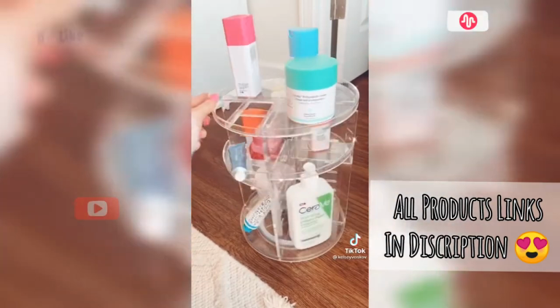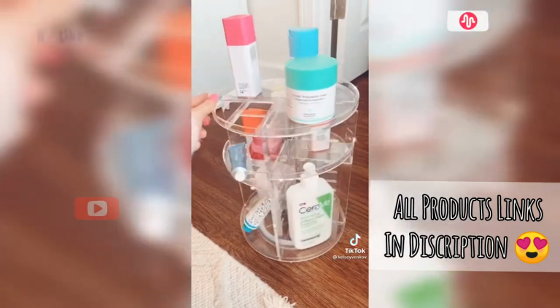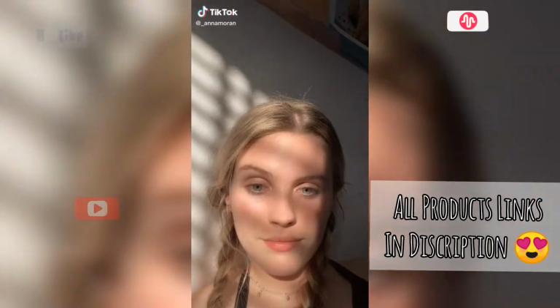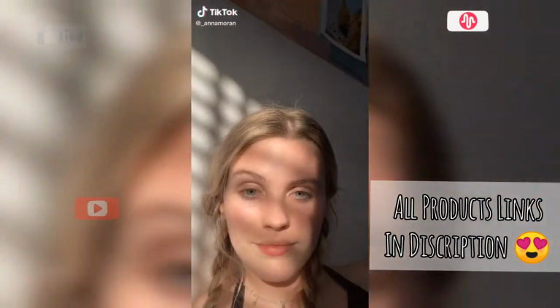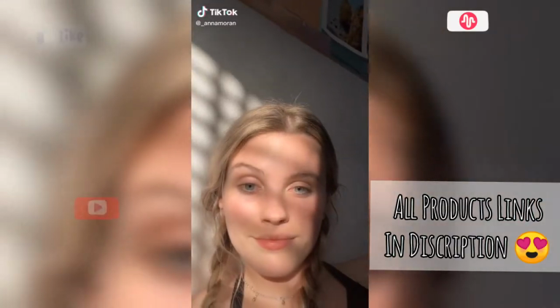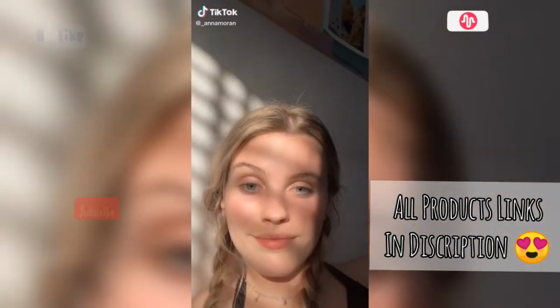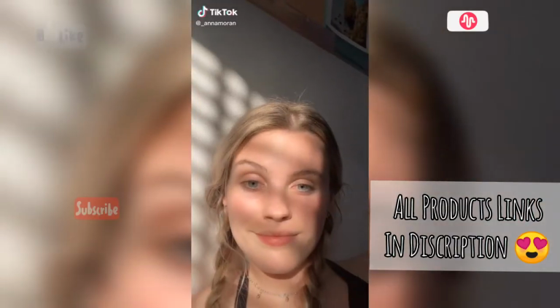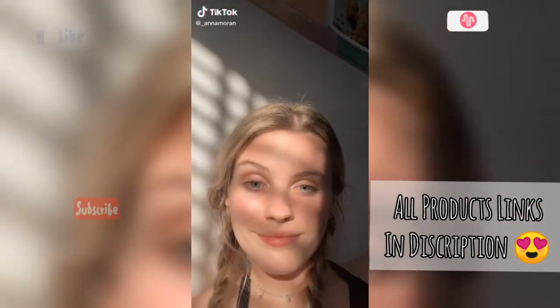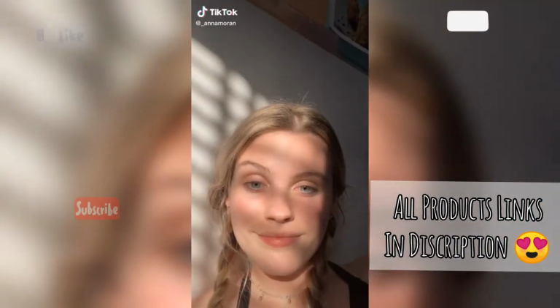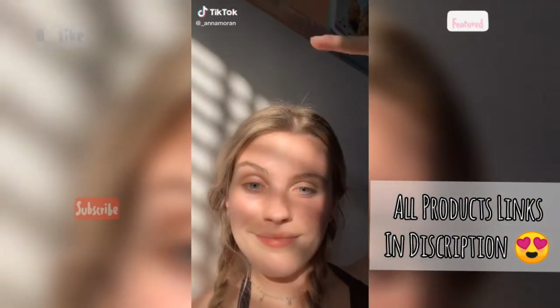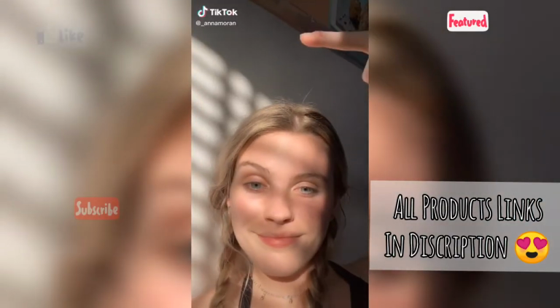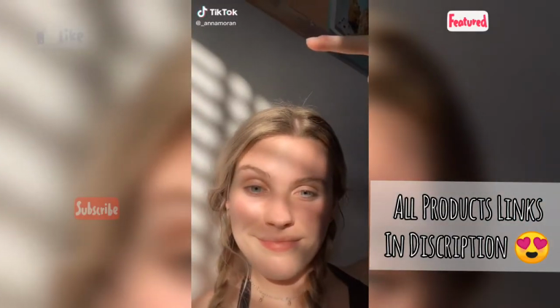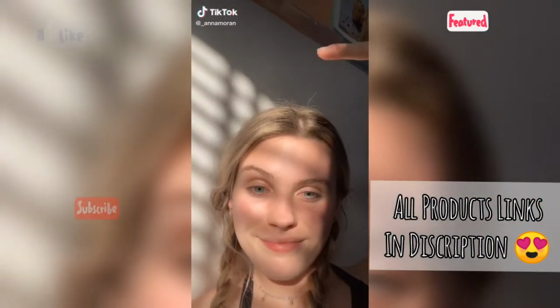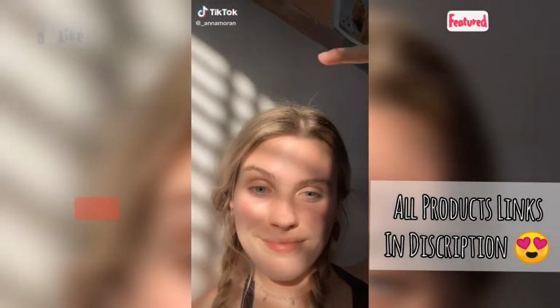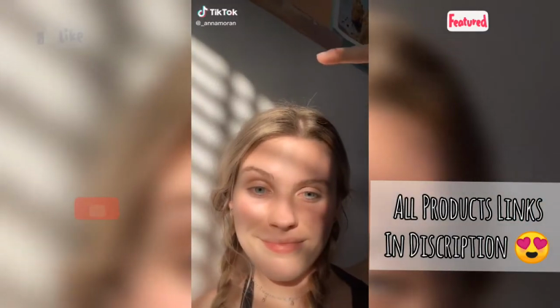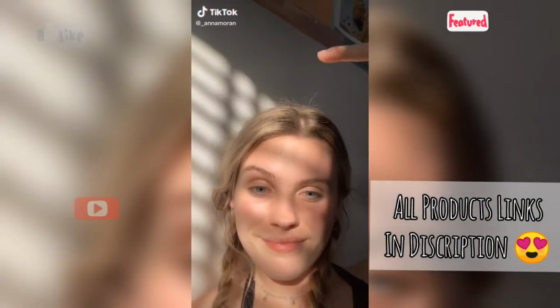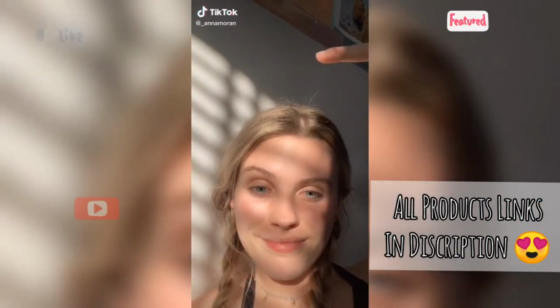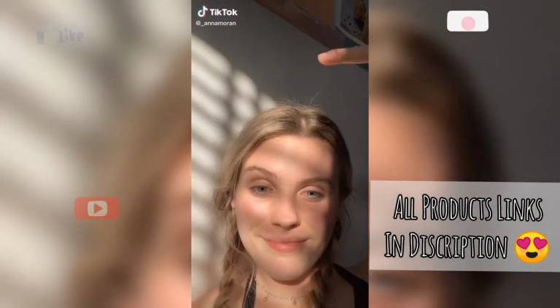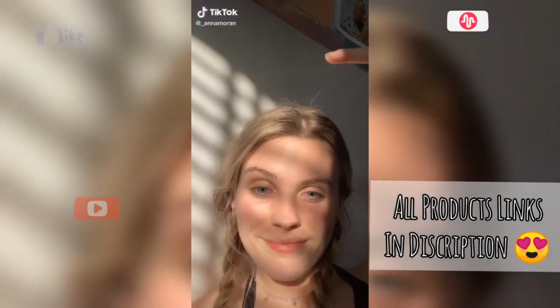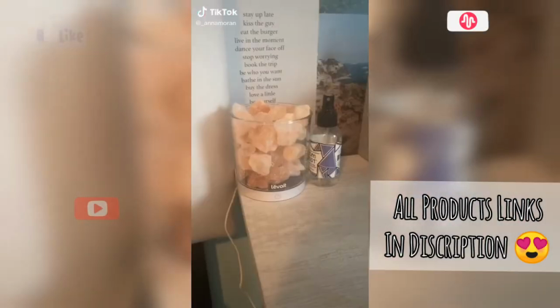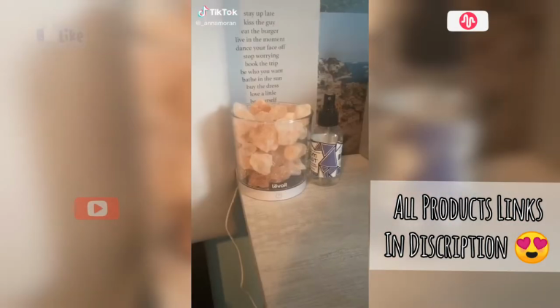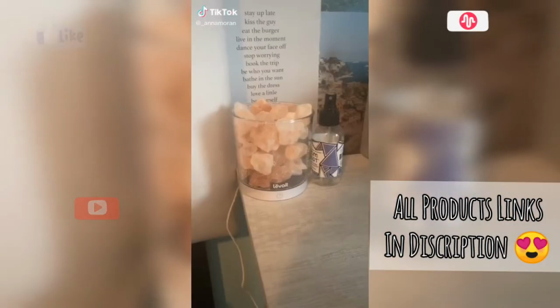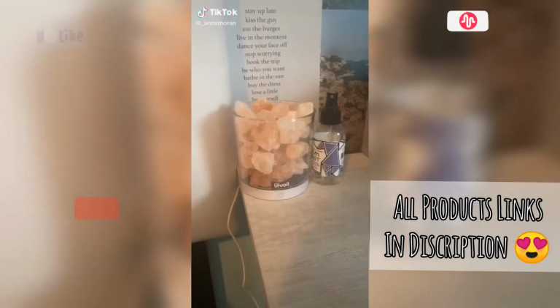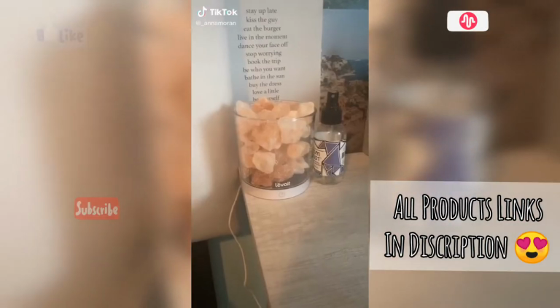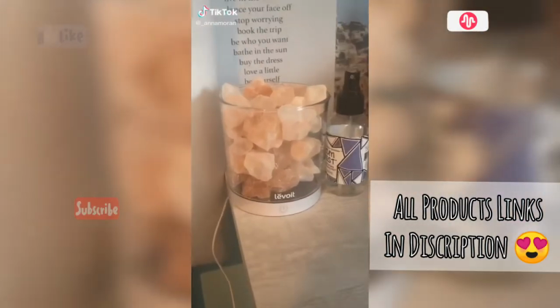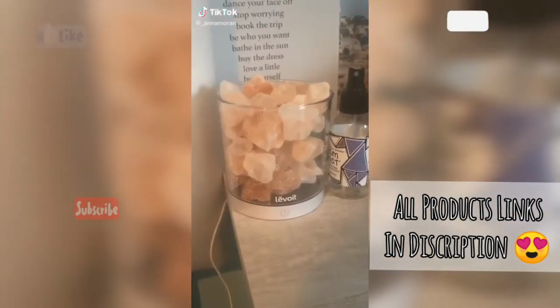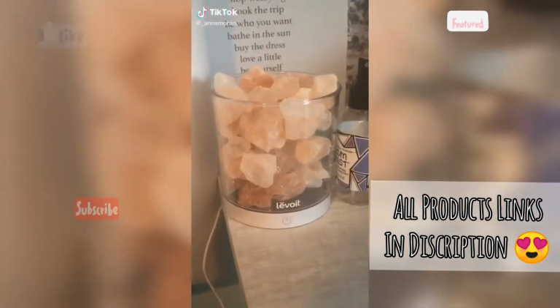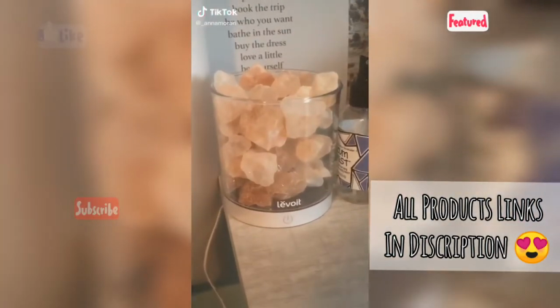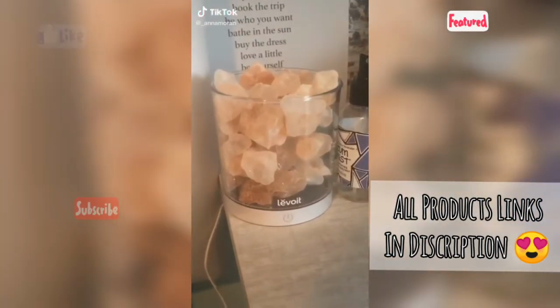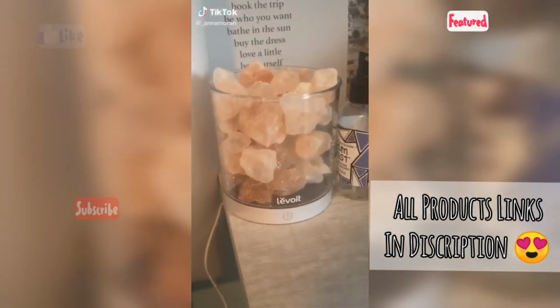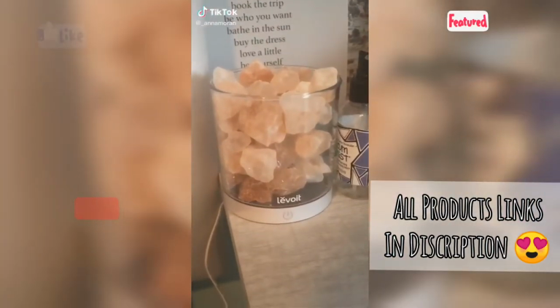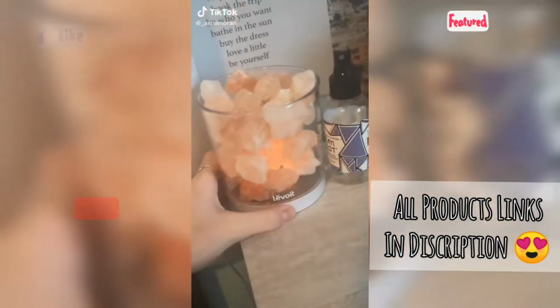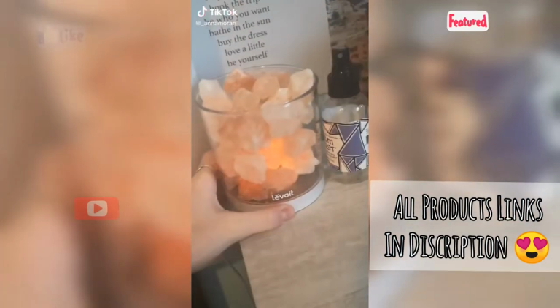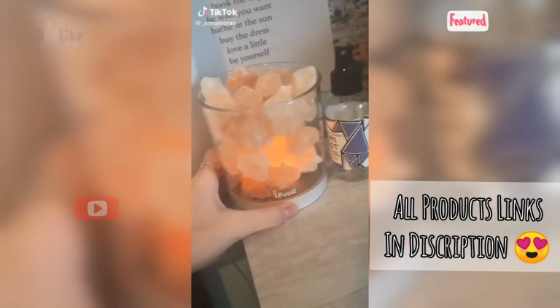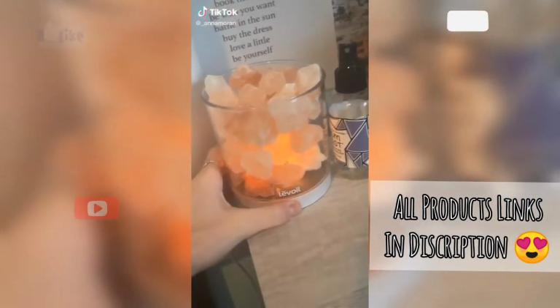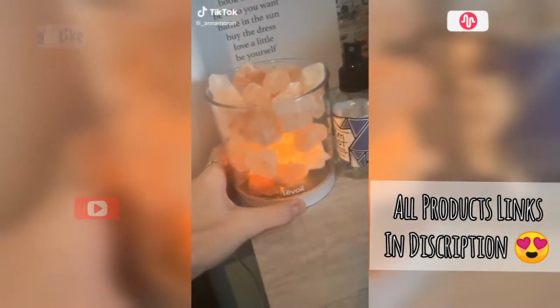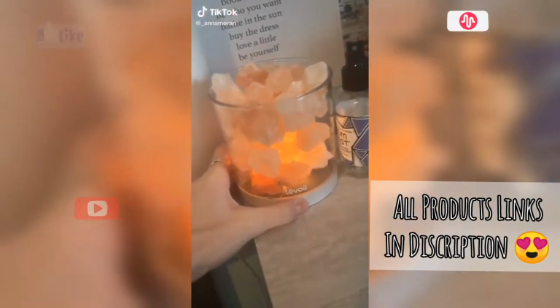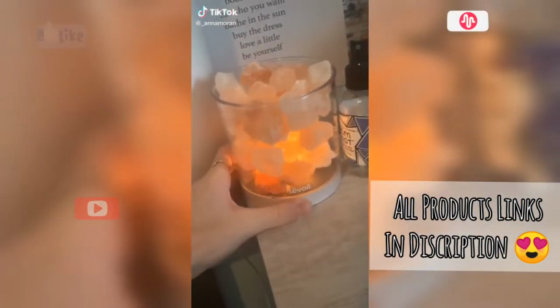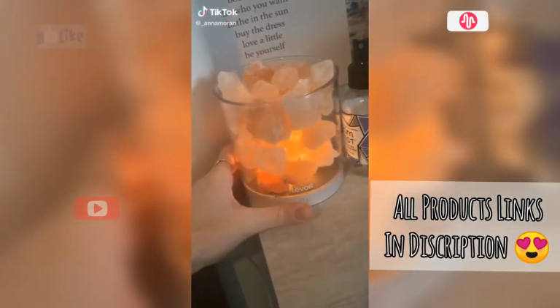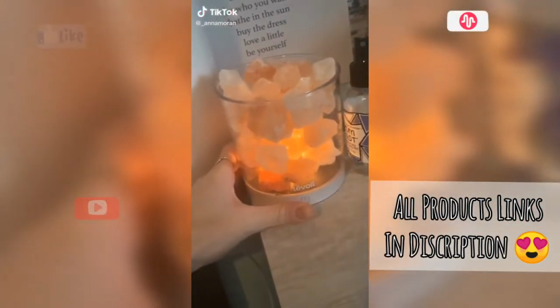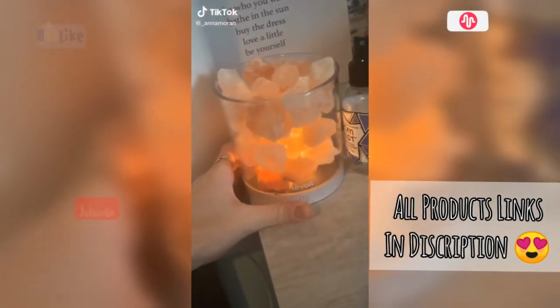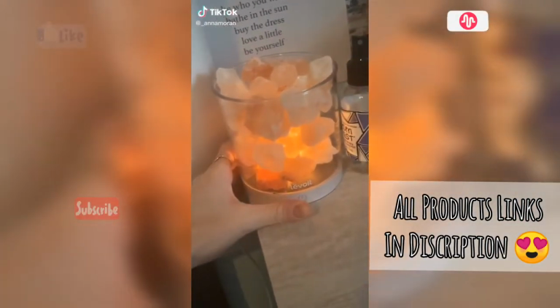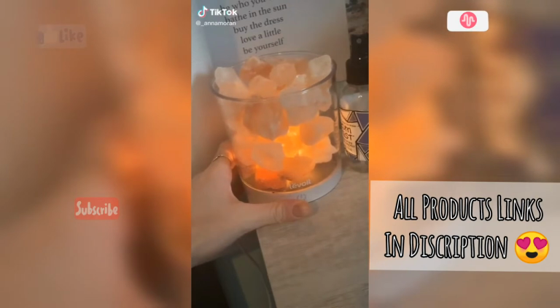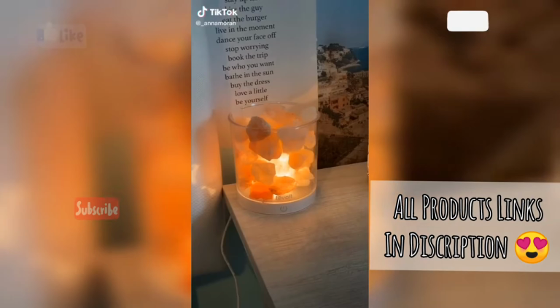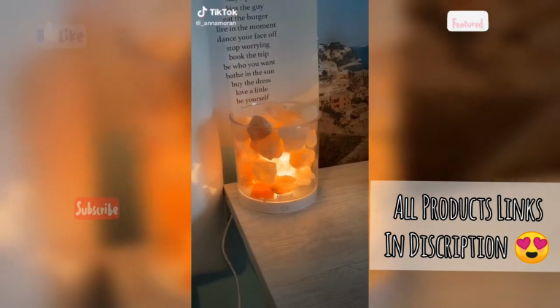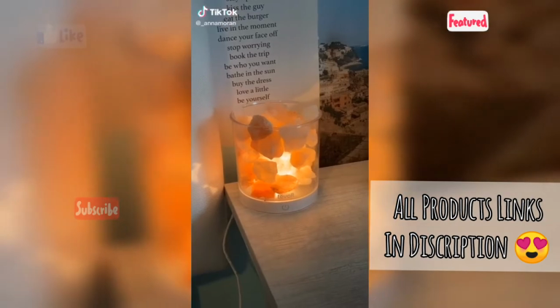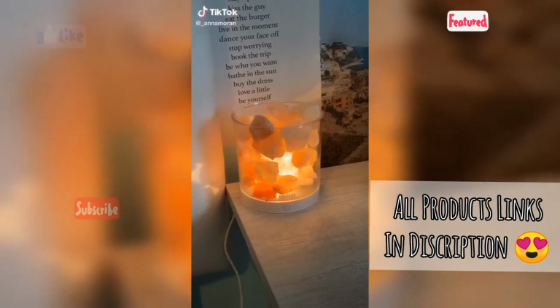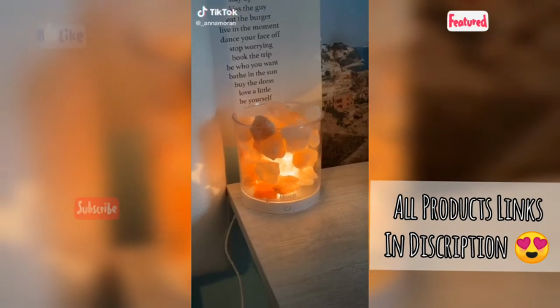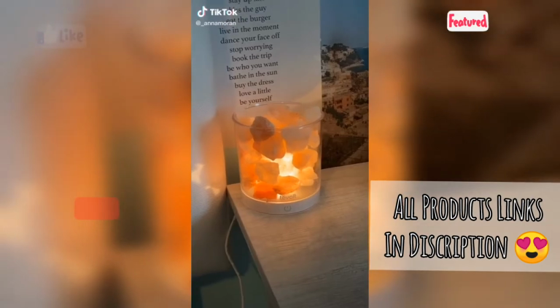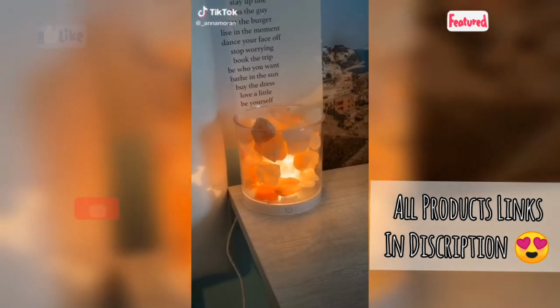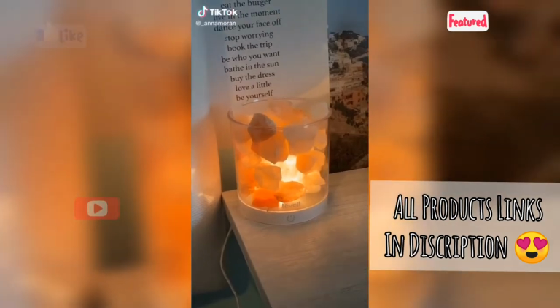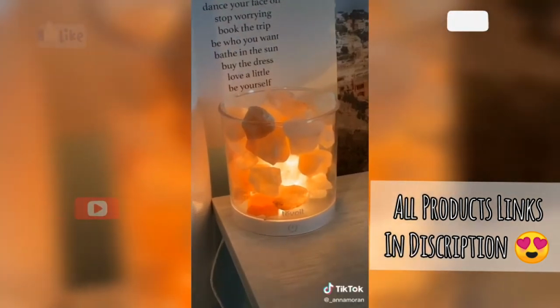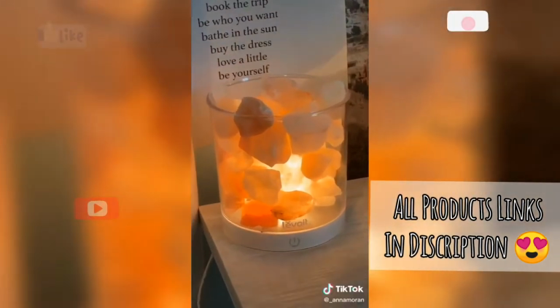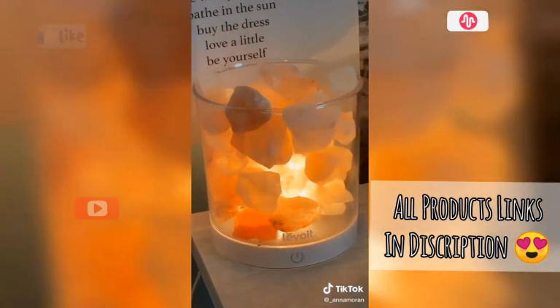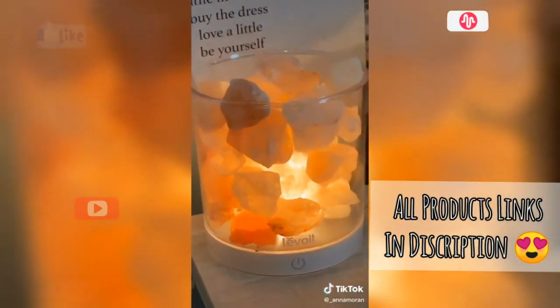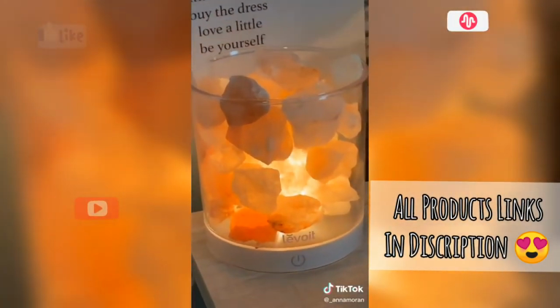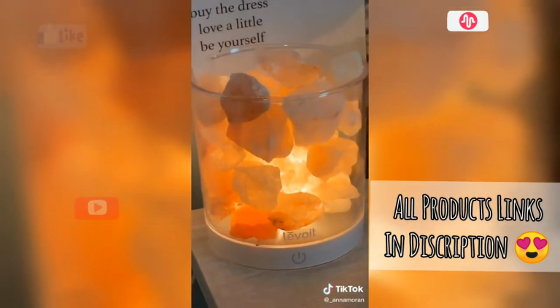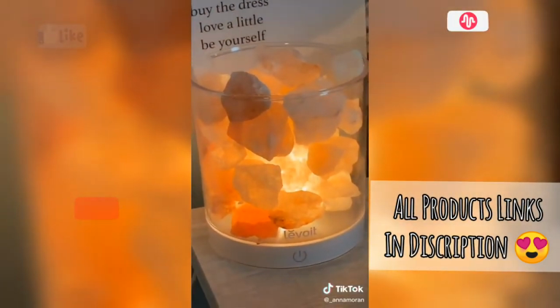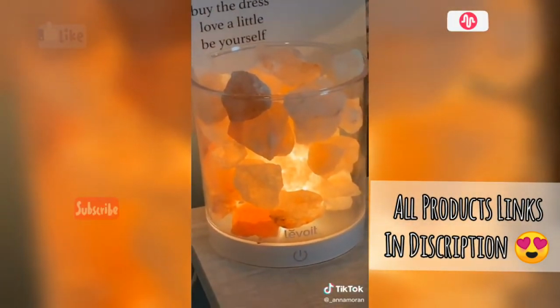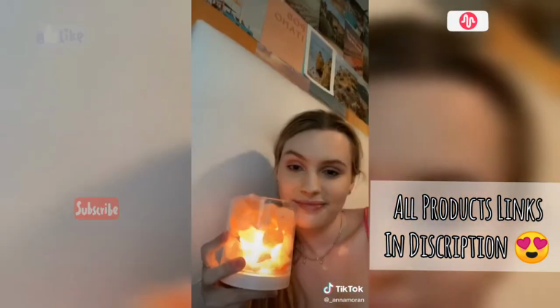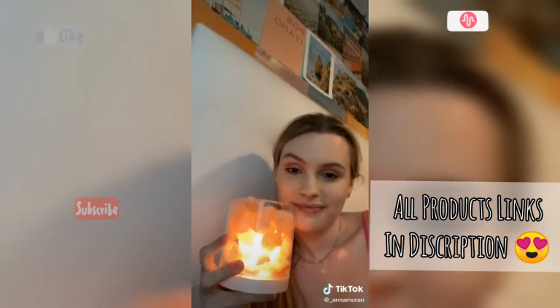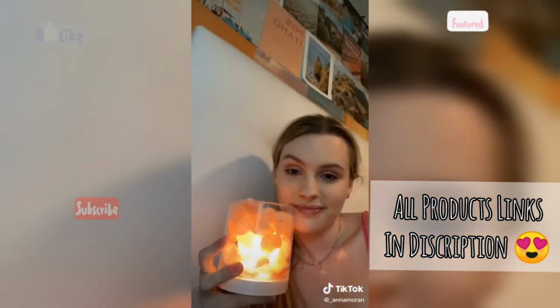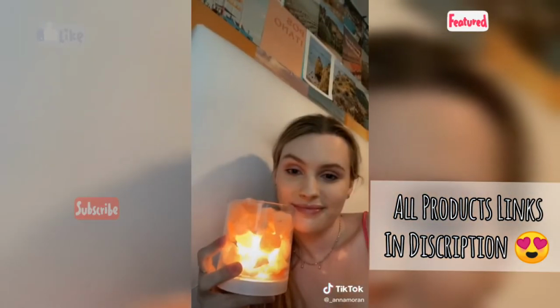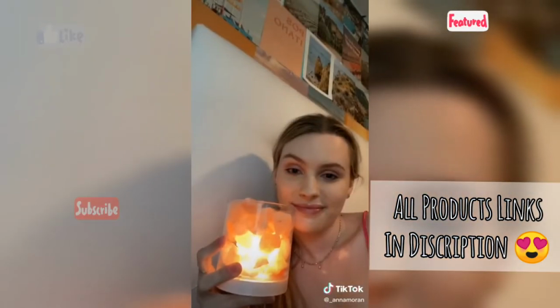Random things I got from Amazon part 12. A little twist on your normal salt rock lamp — this one dims and it's just individual rocks and it looks cool.